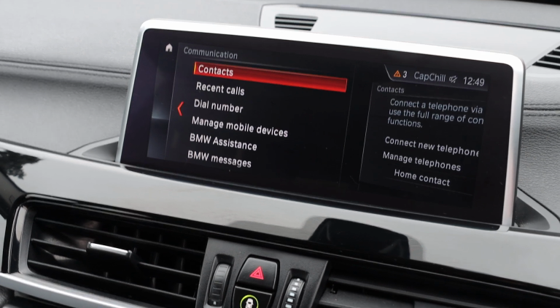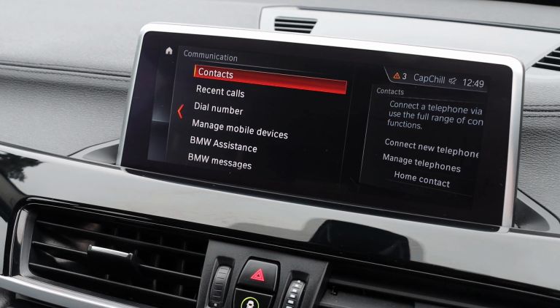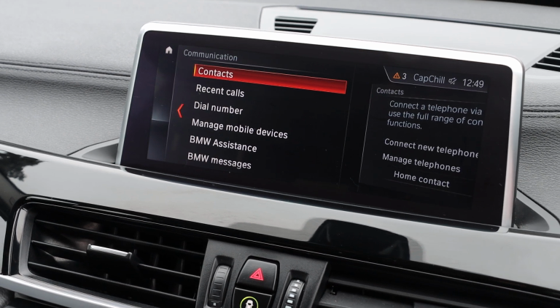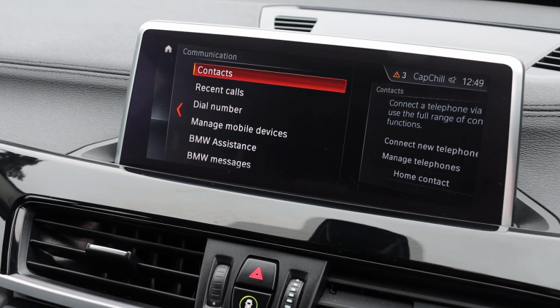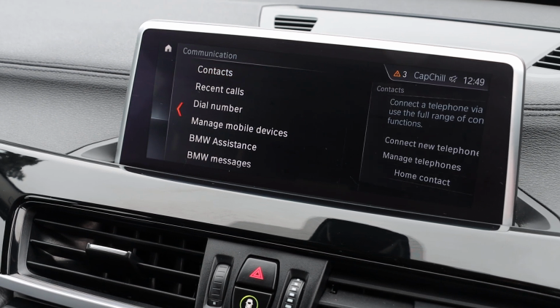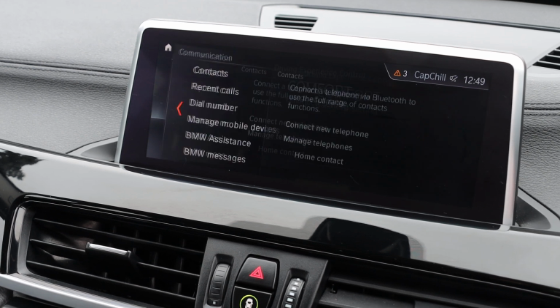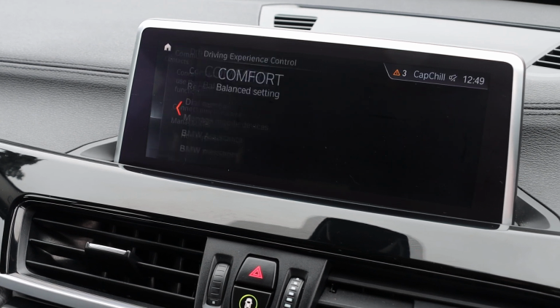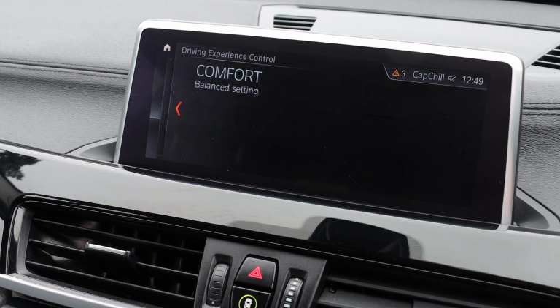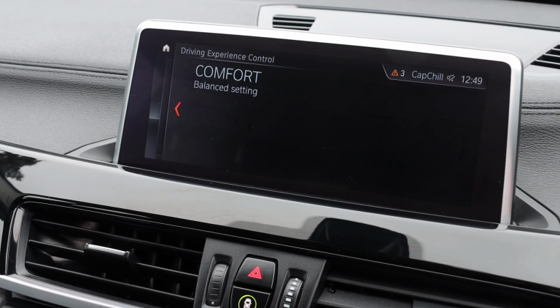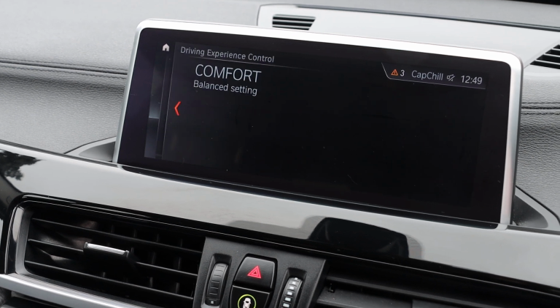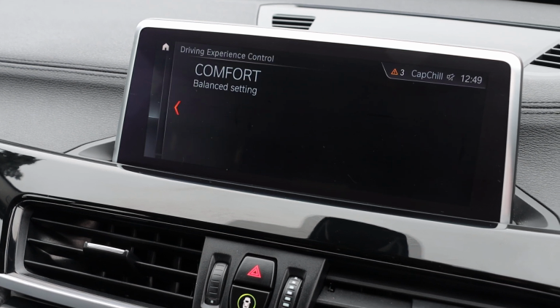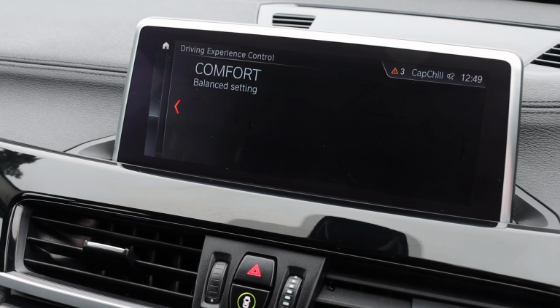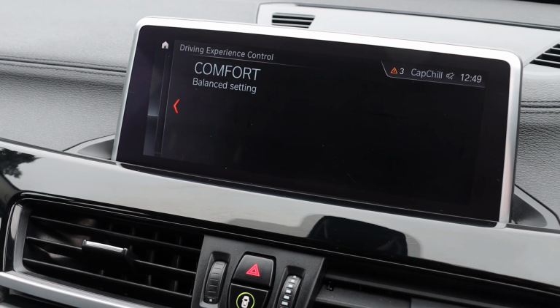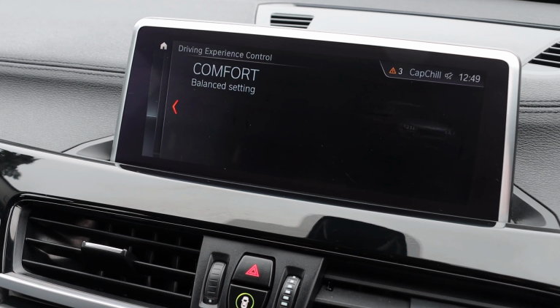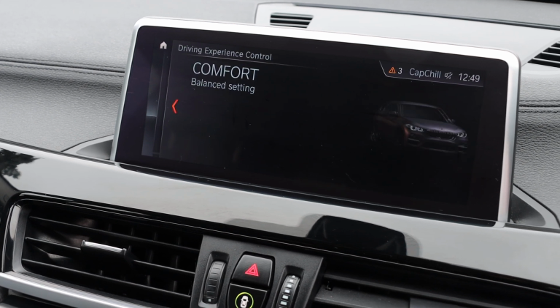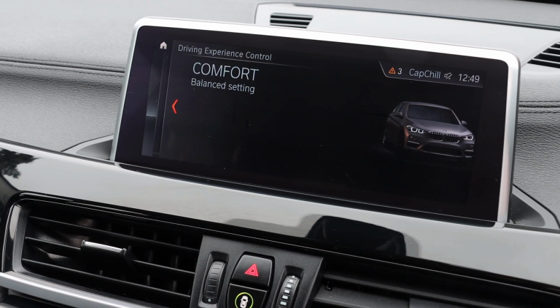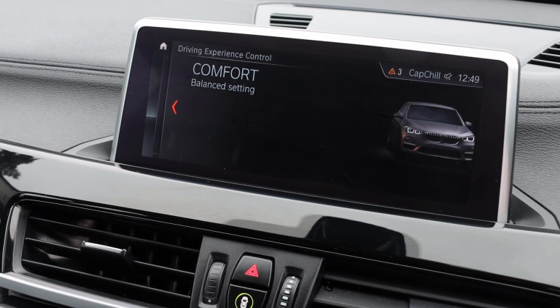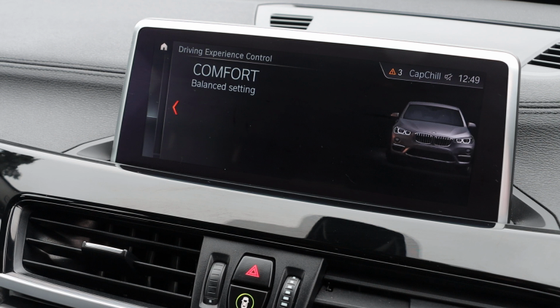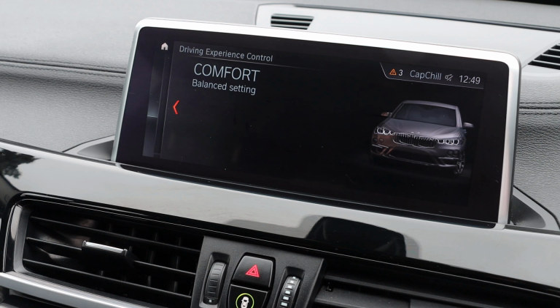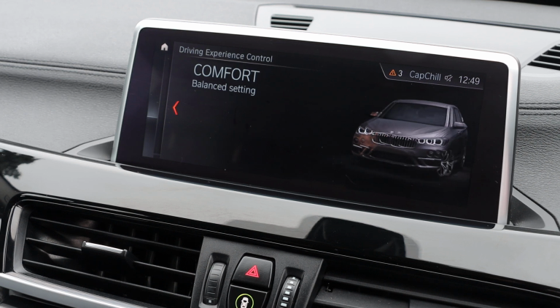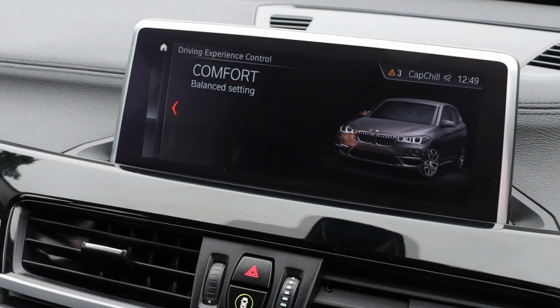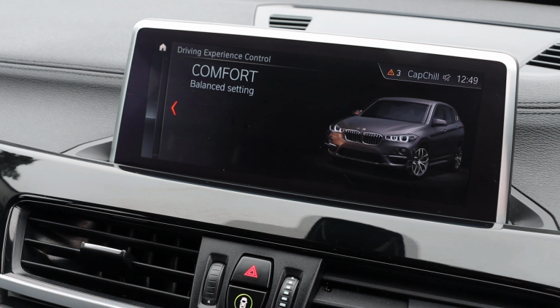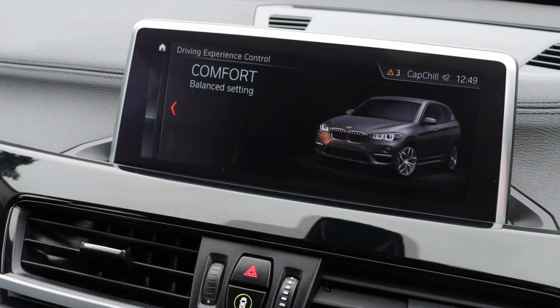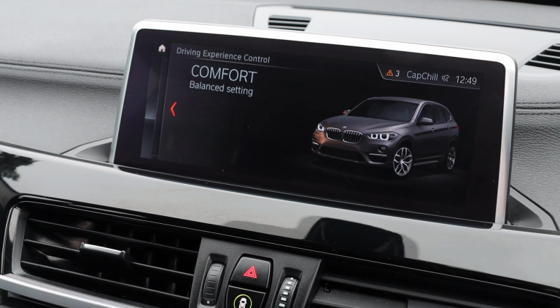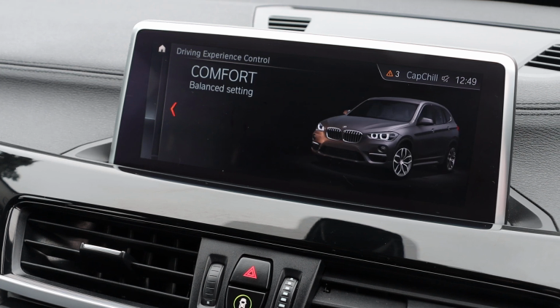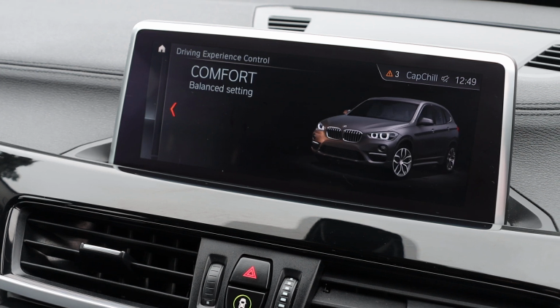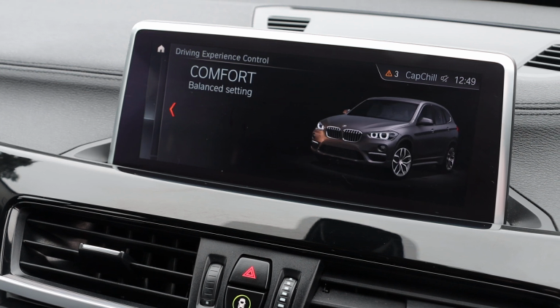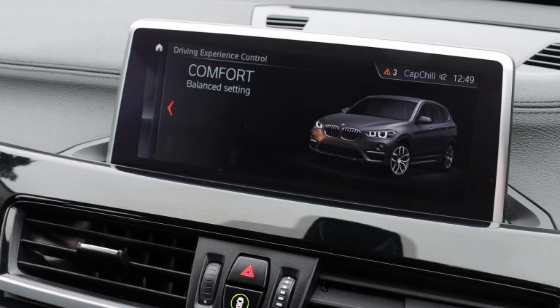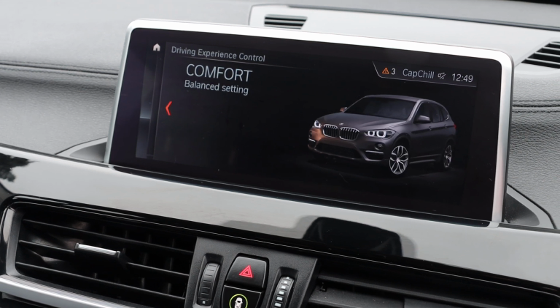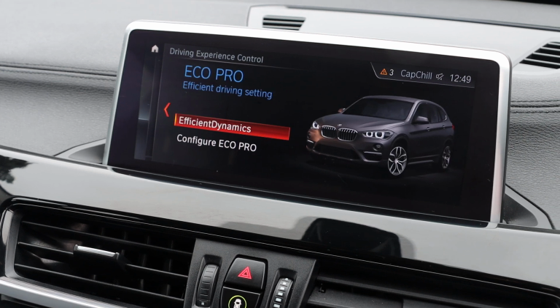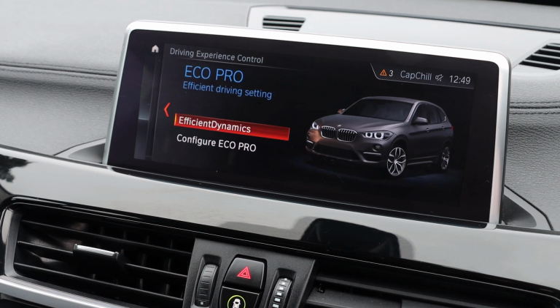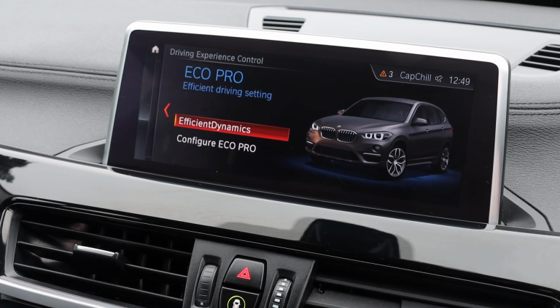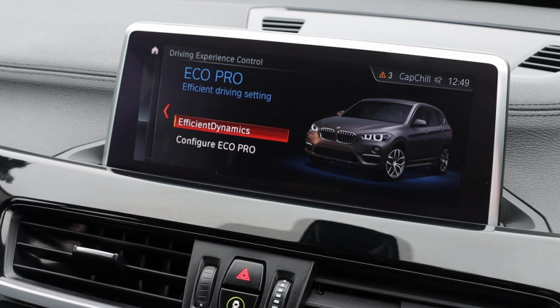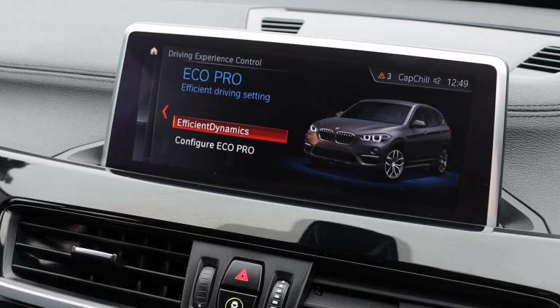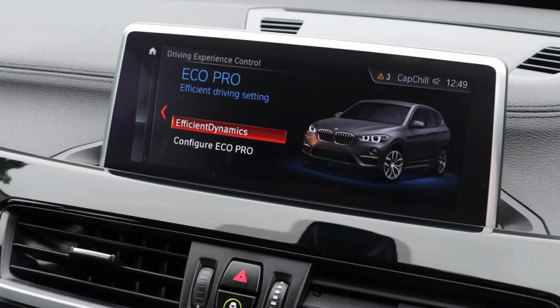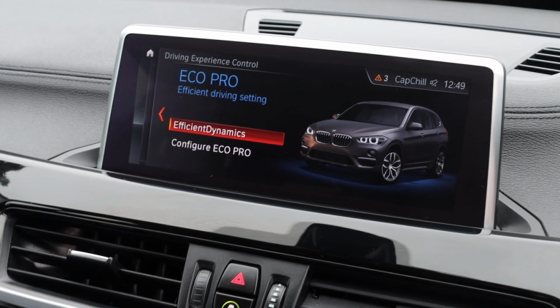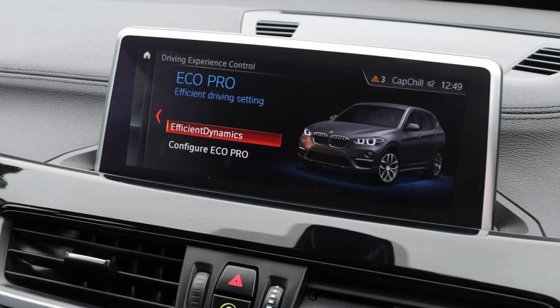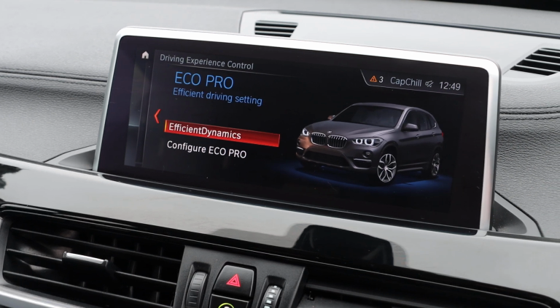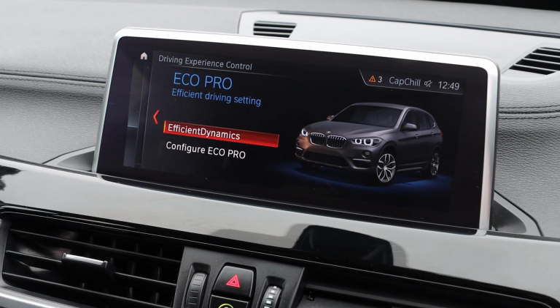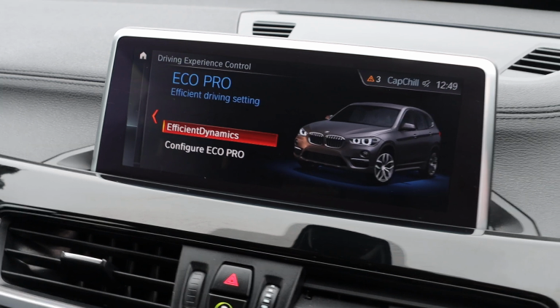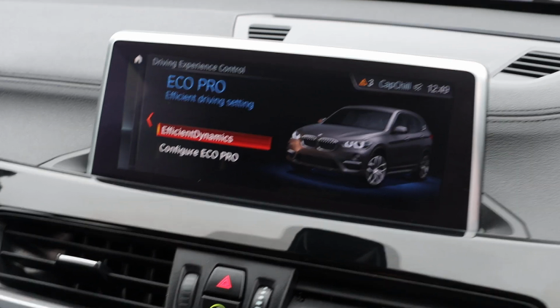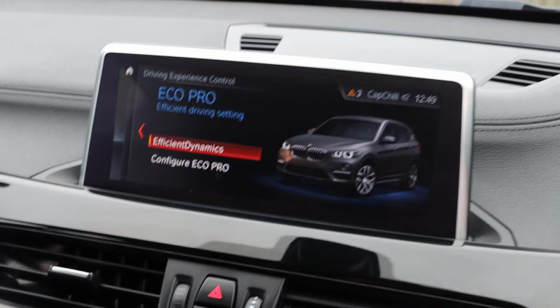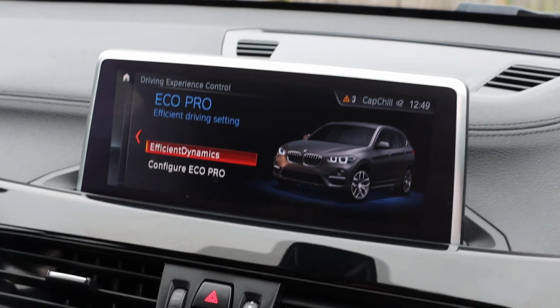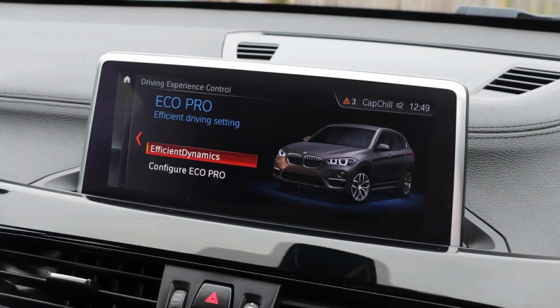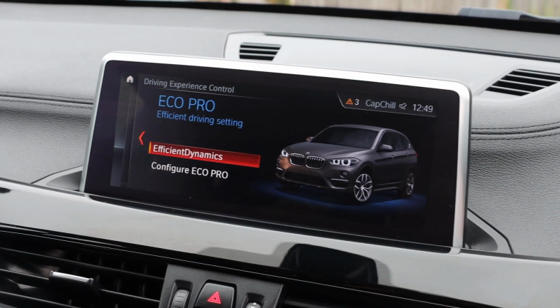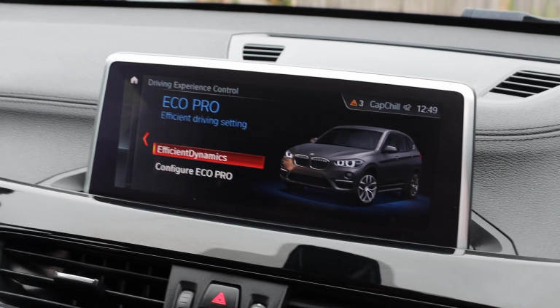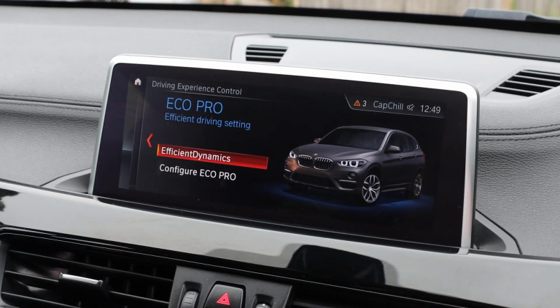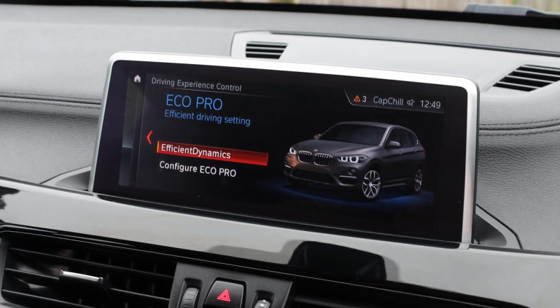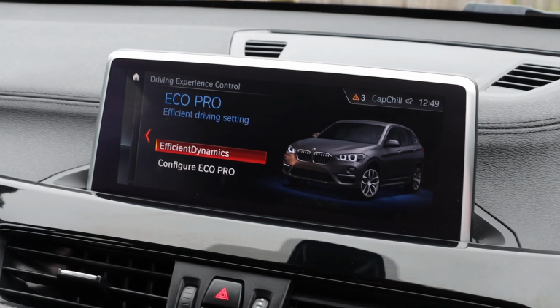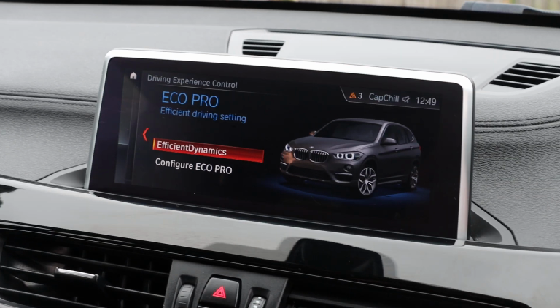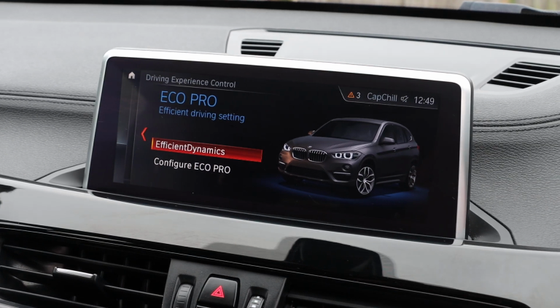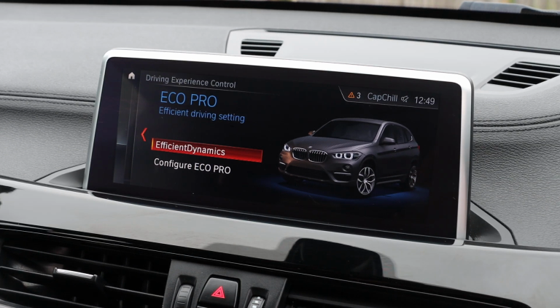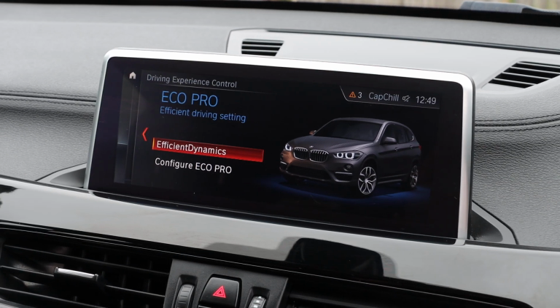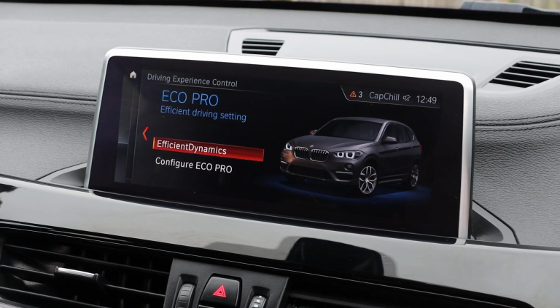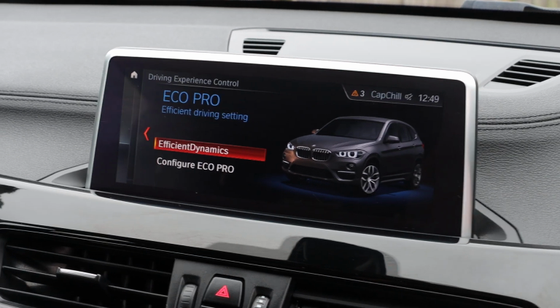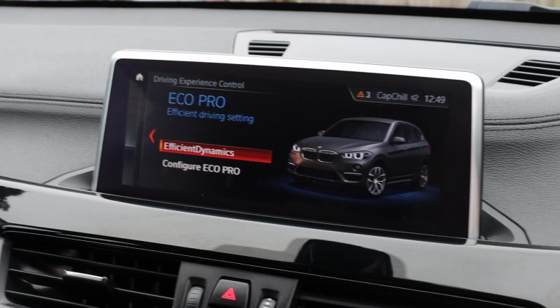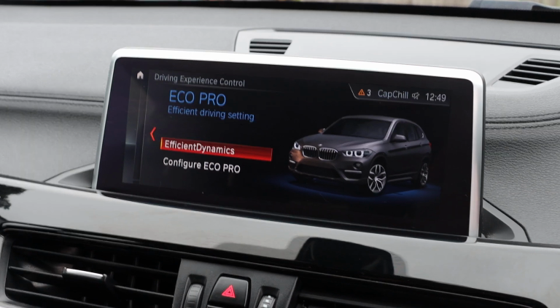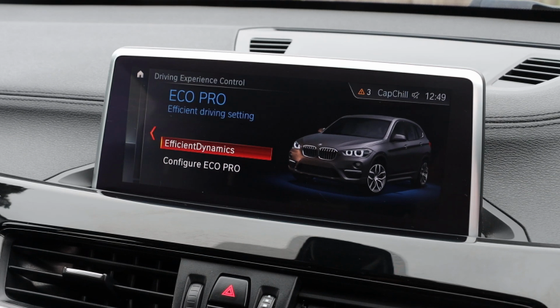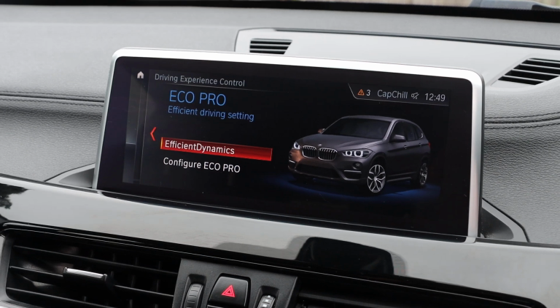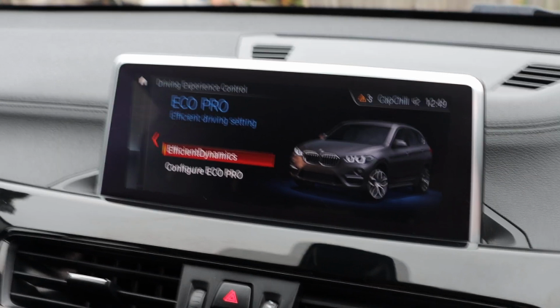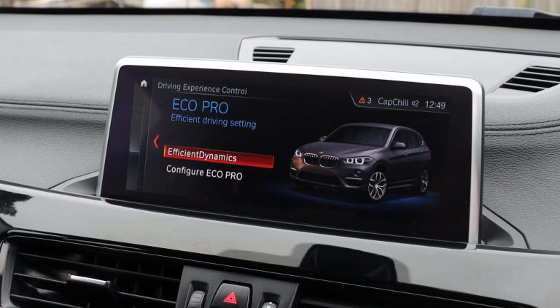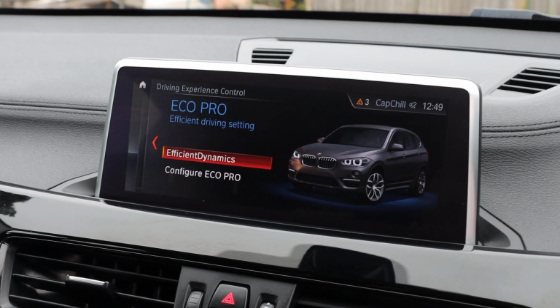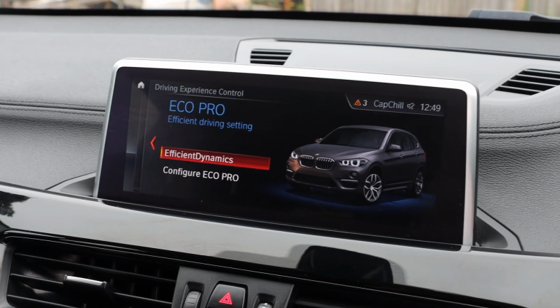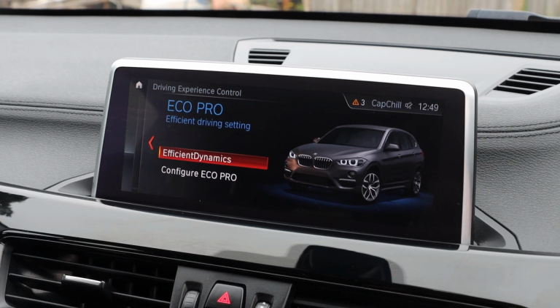Drive select mode. Thank you for watching.